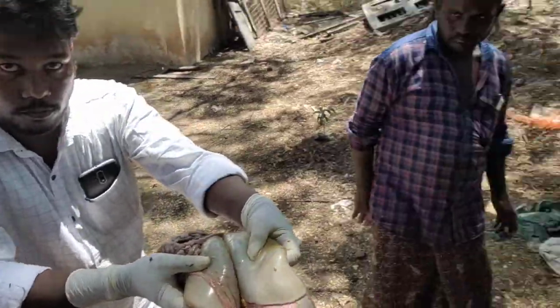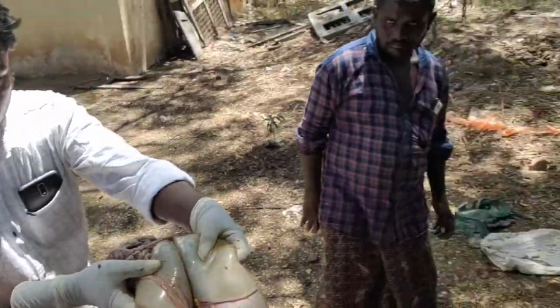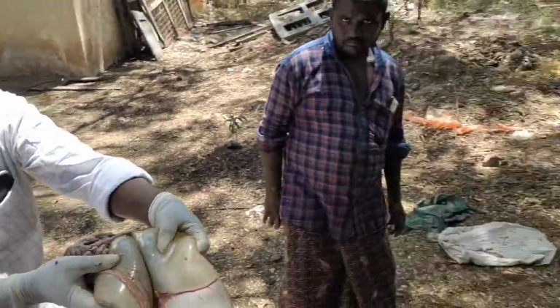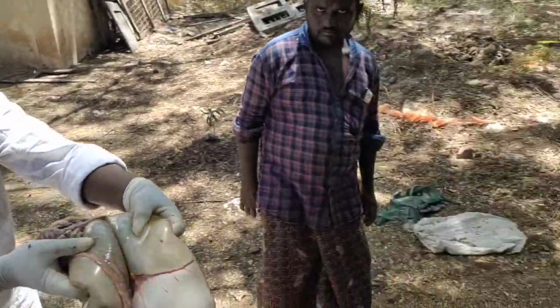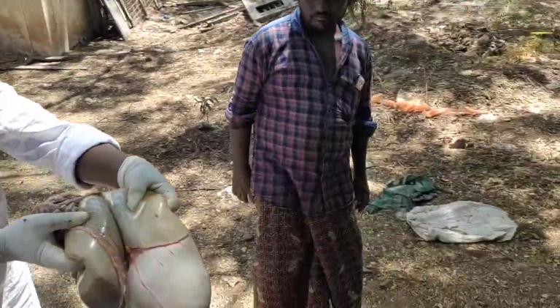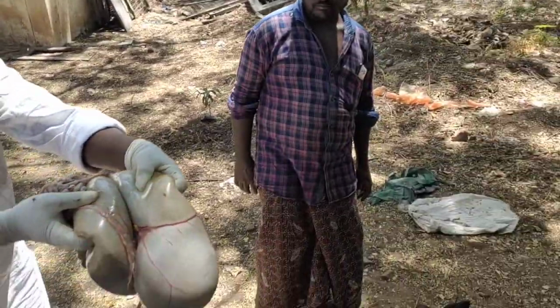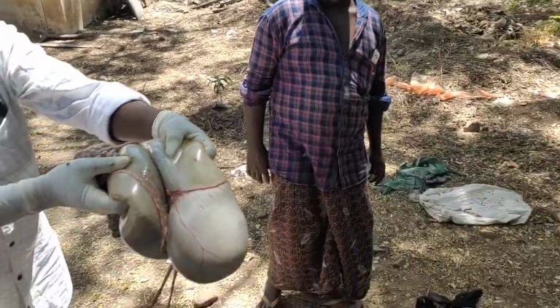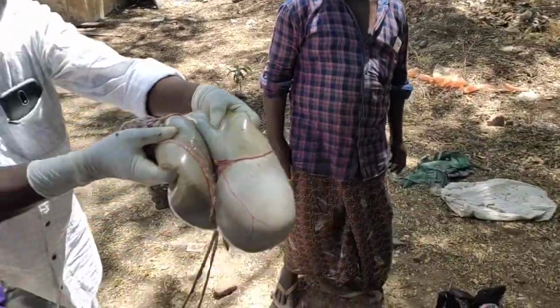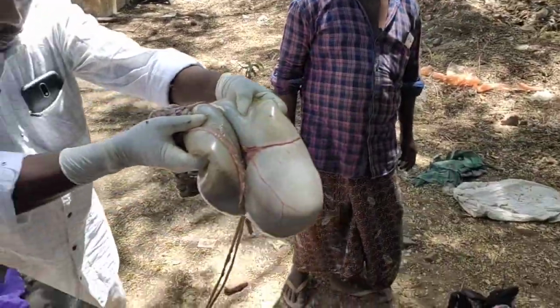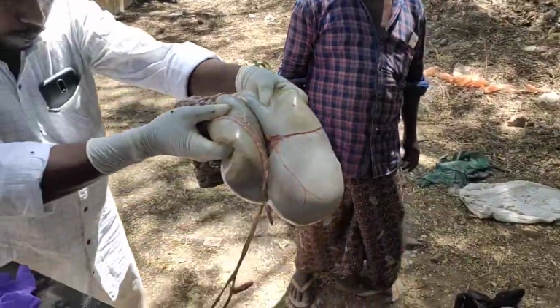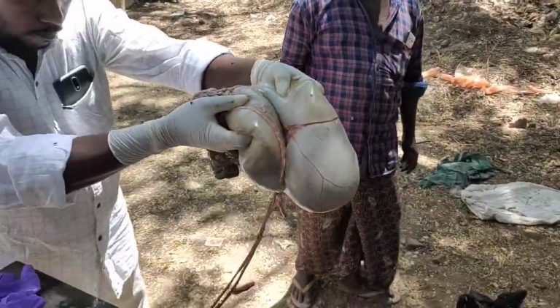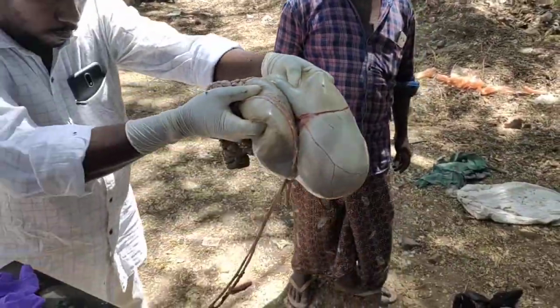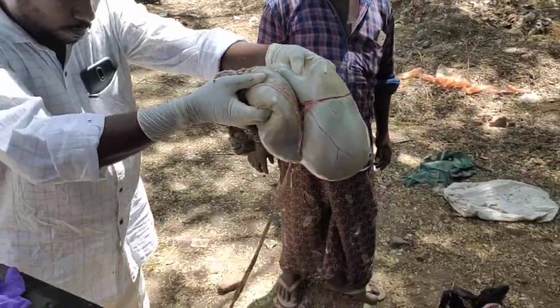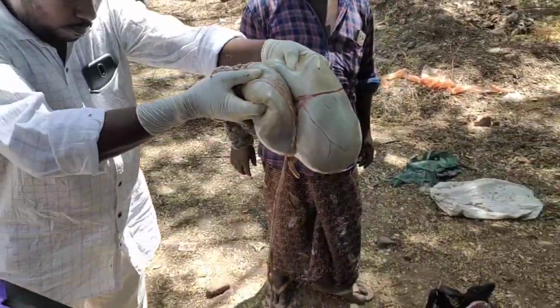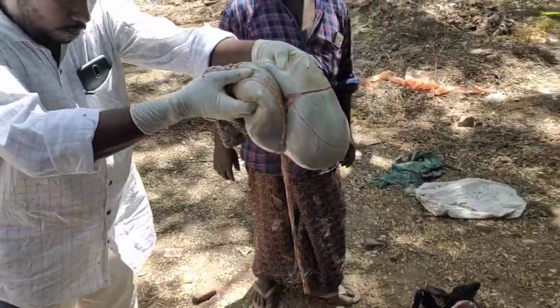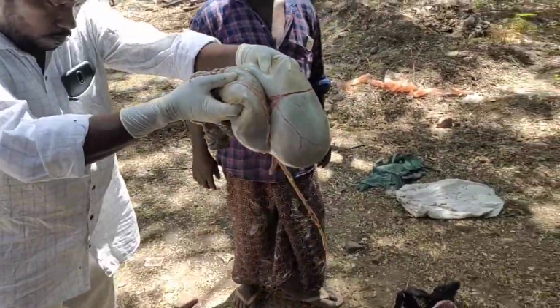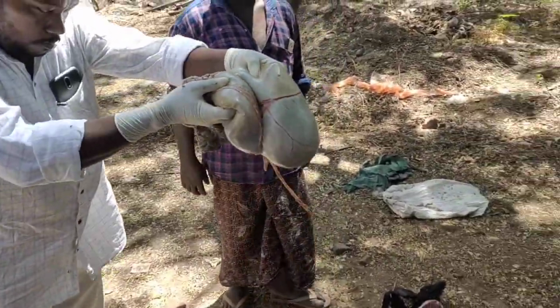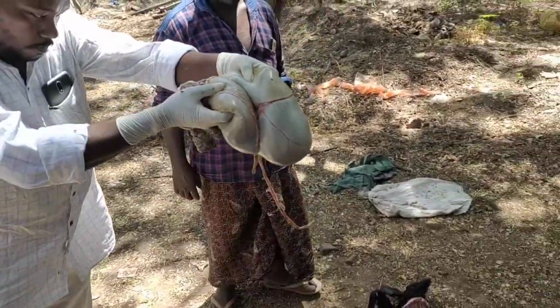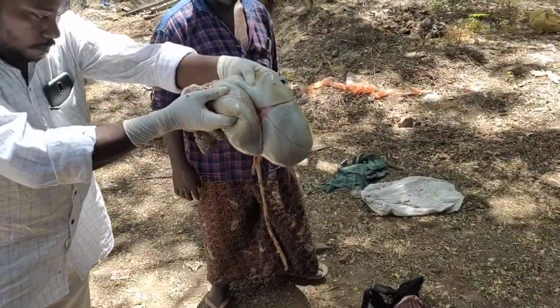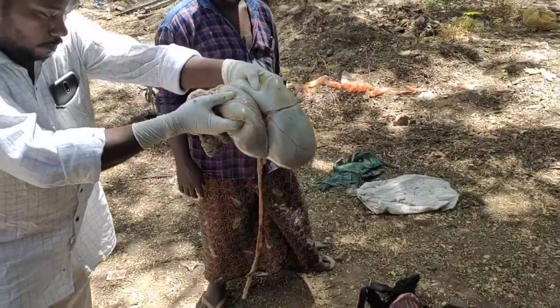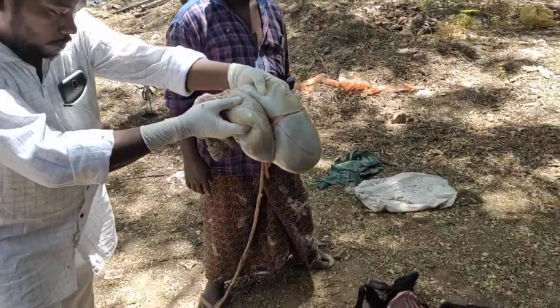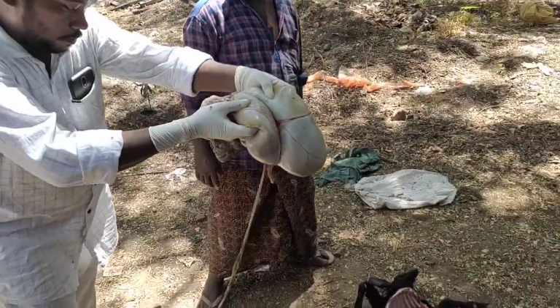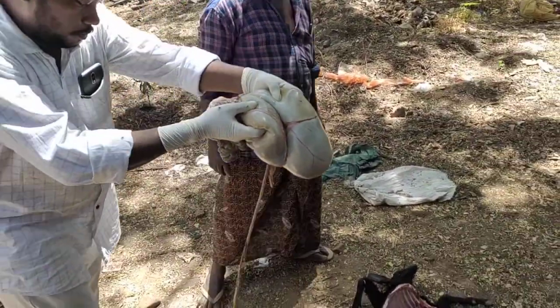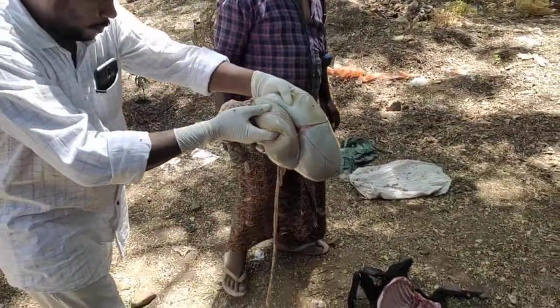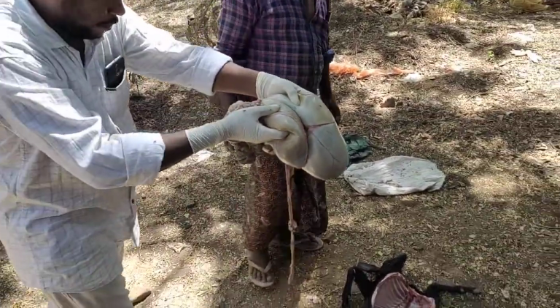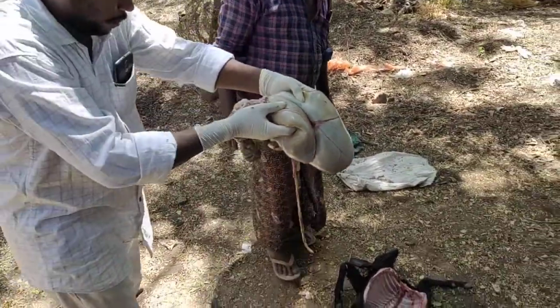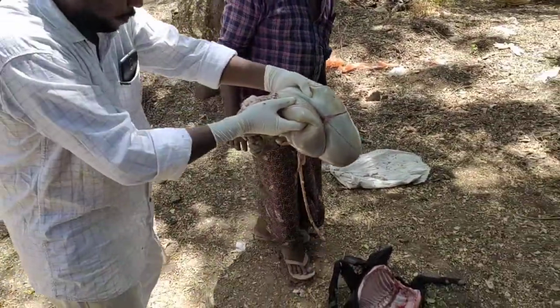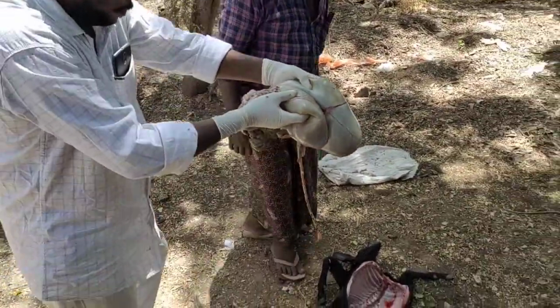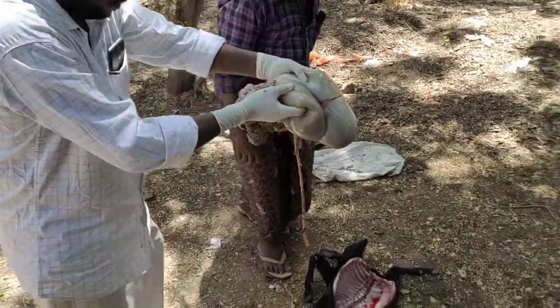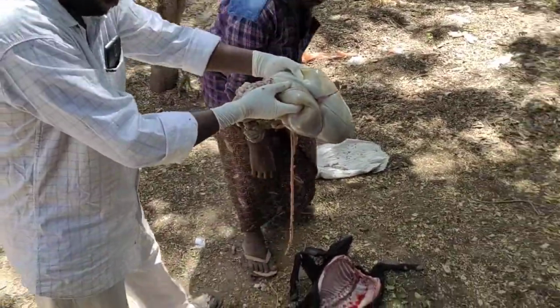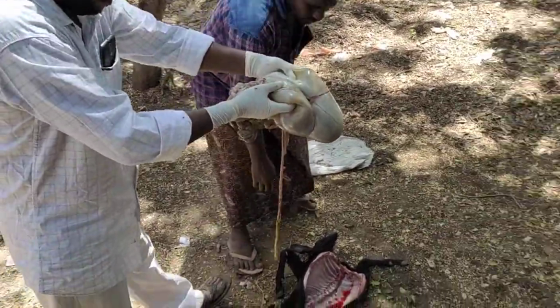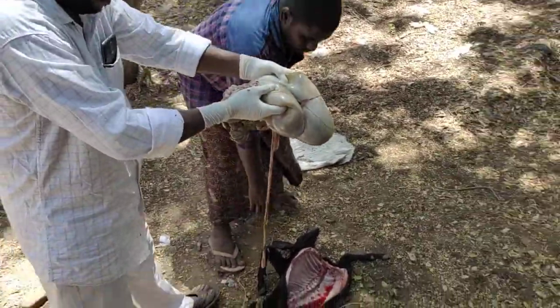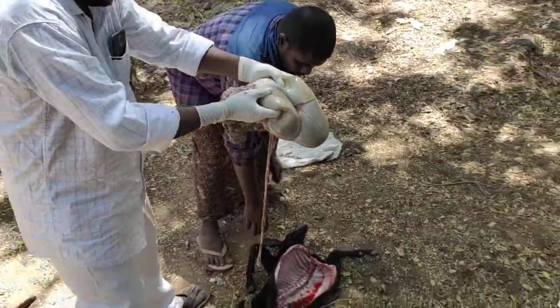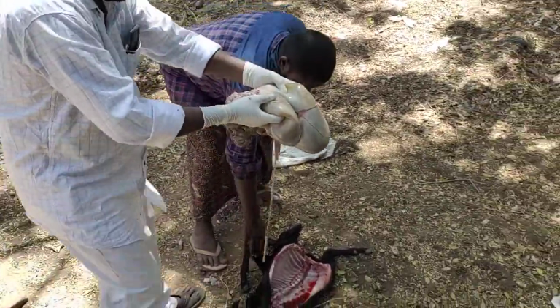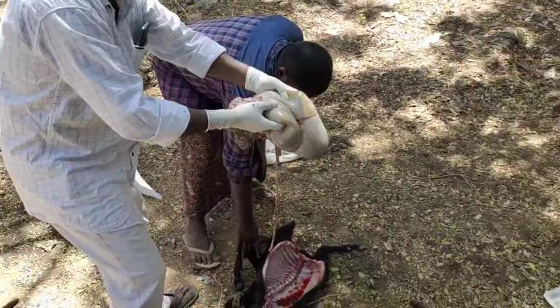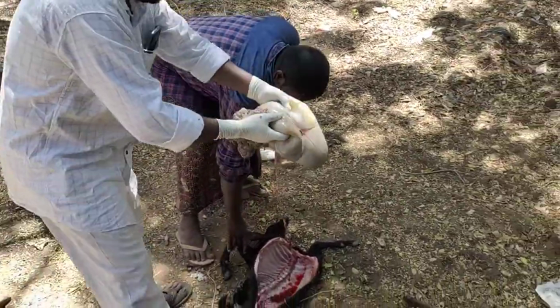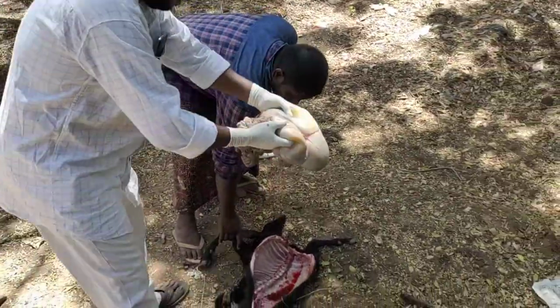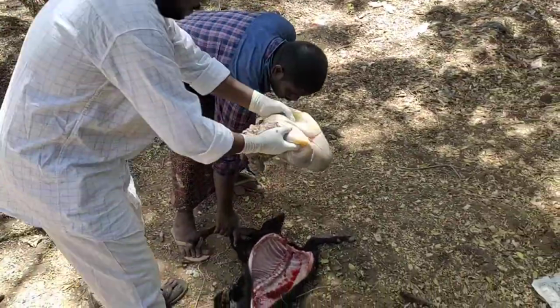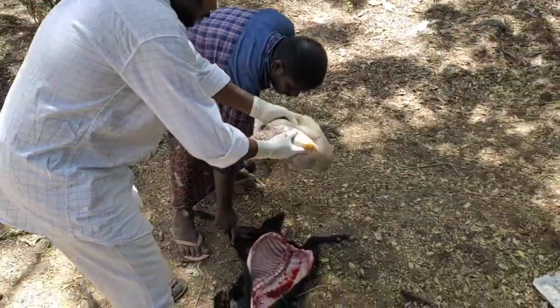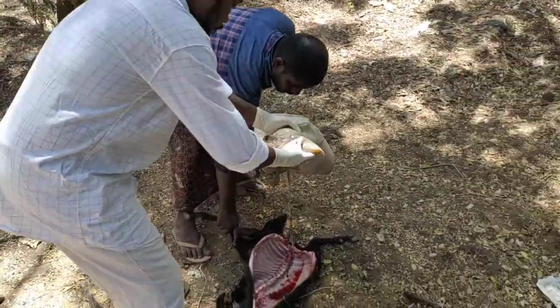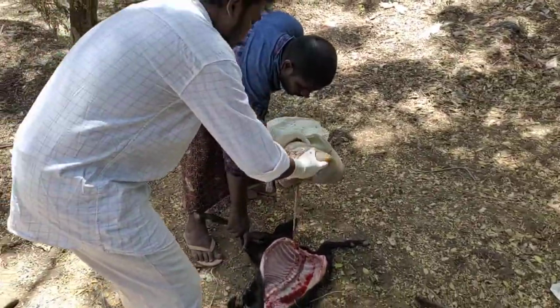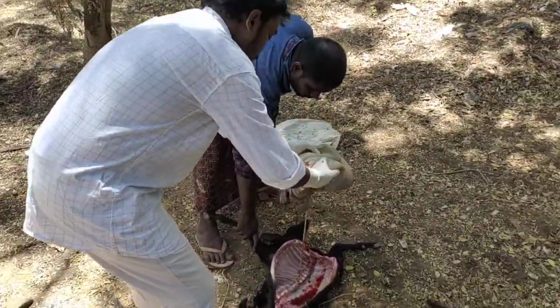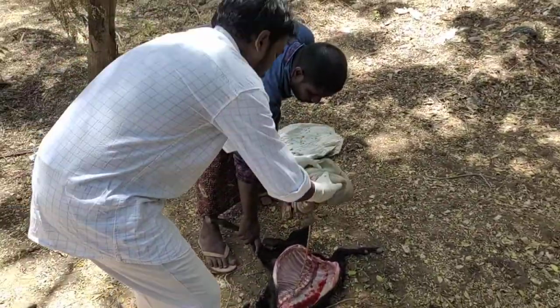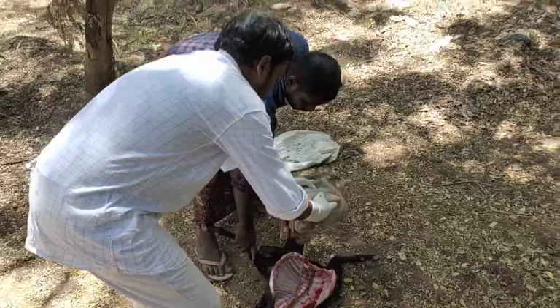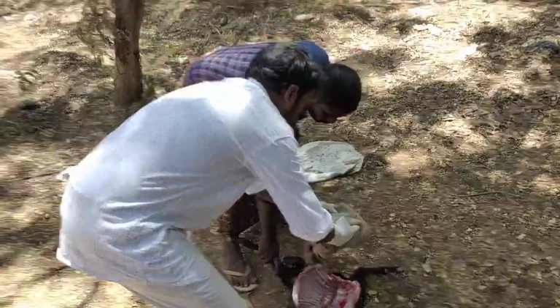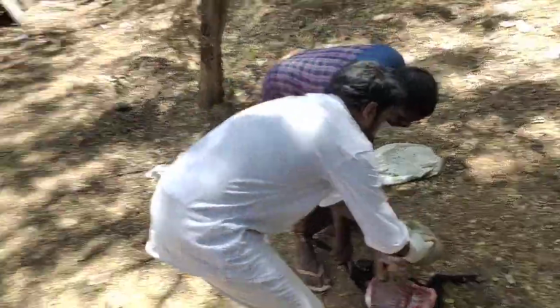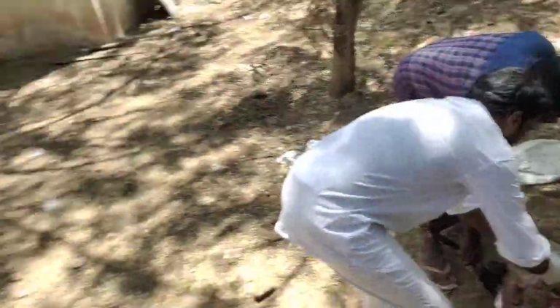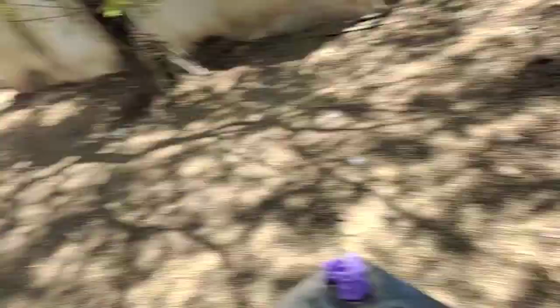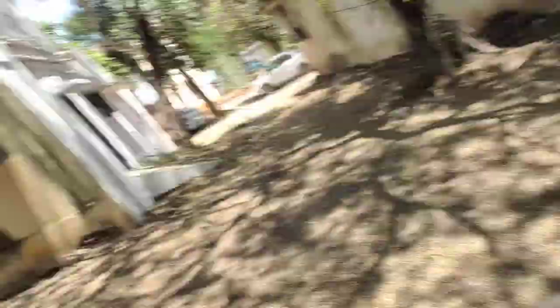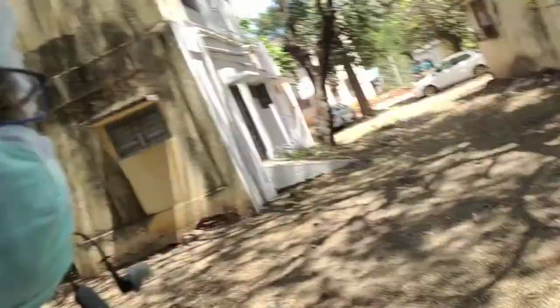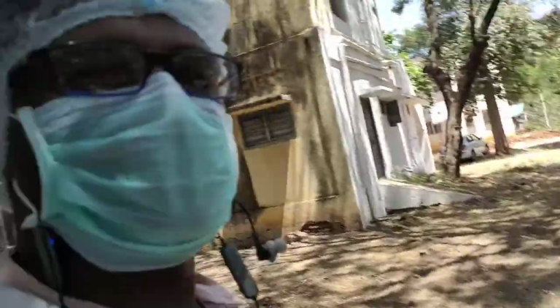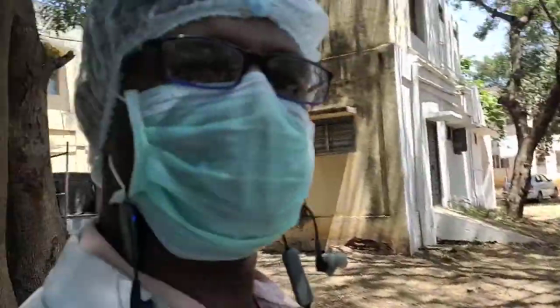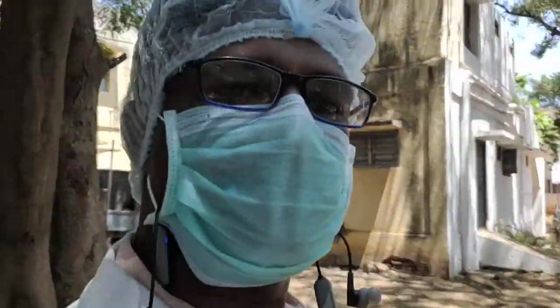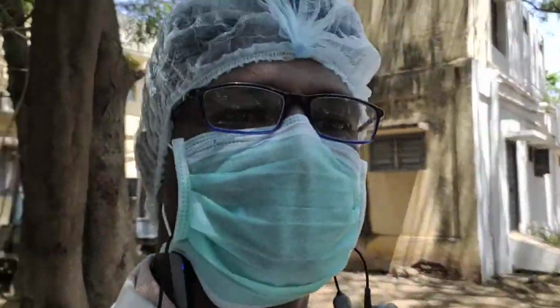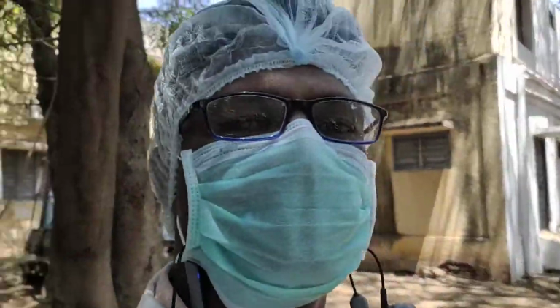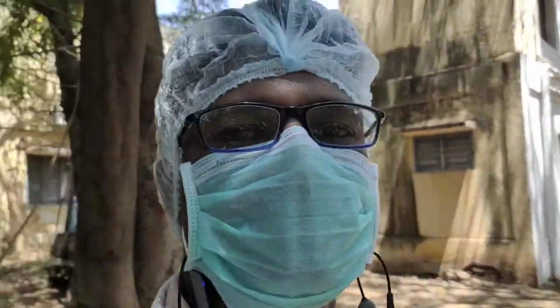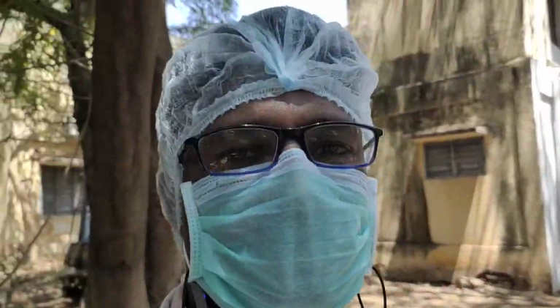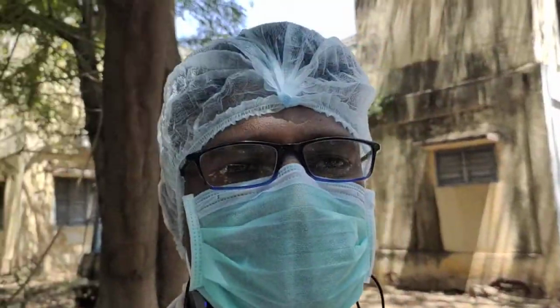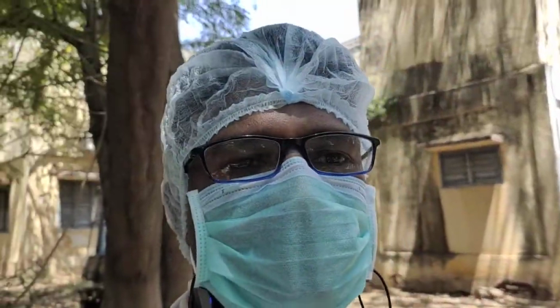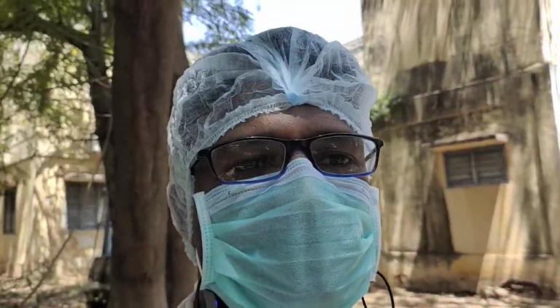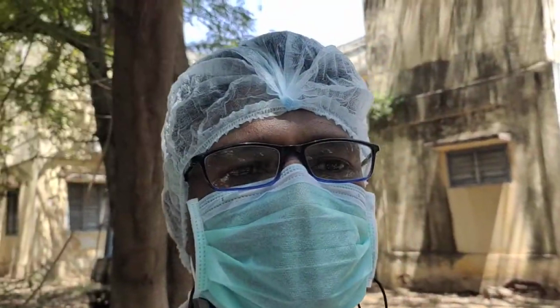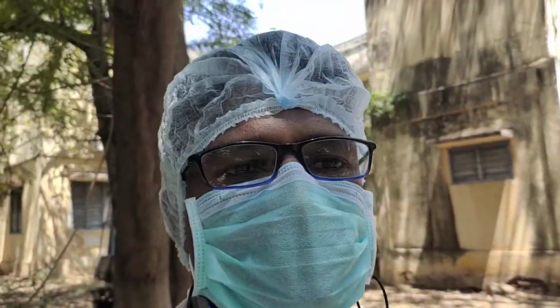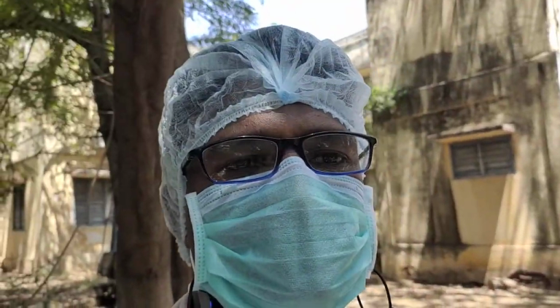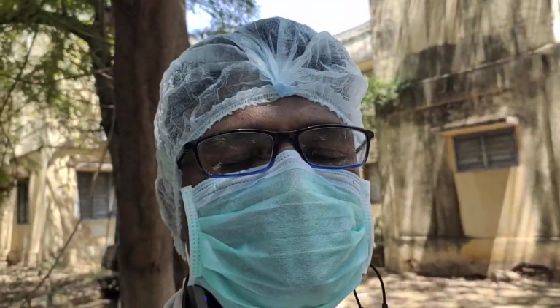This is the remaining carcass from the post-mortem examination we have conducted. Thank you very much.